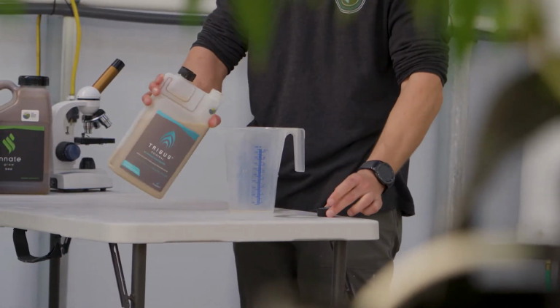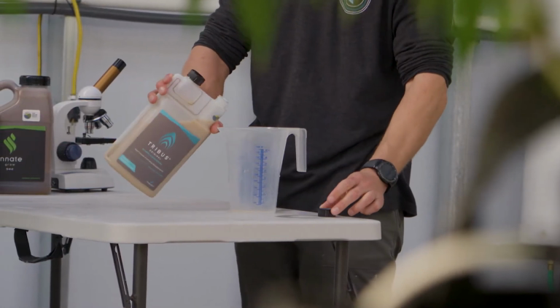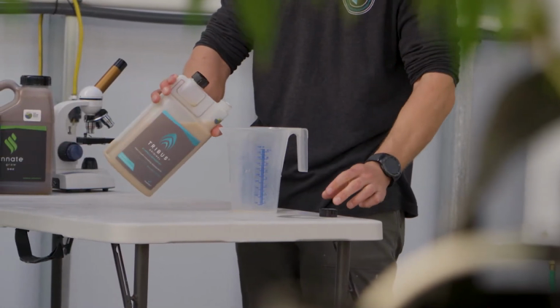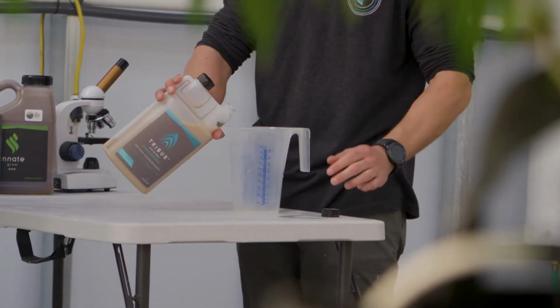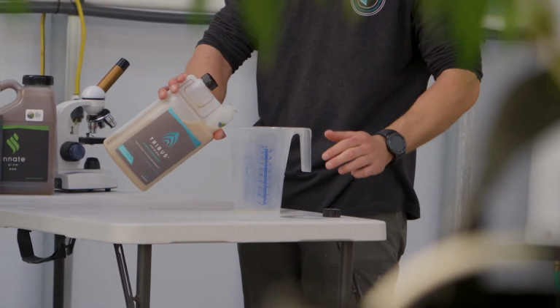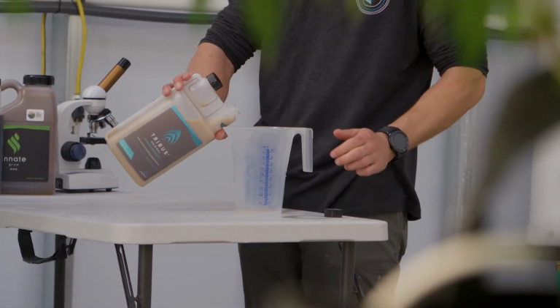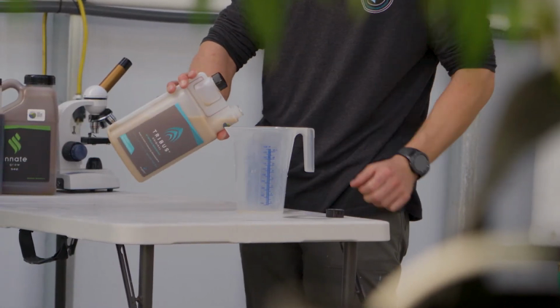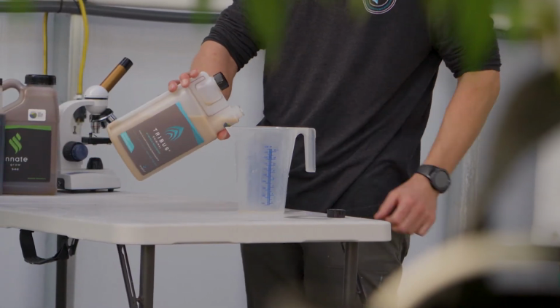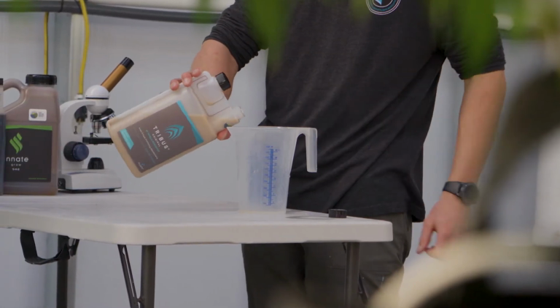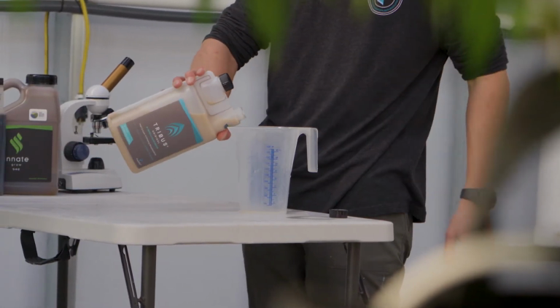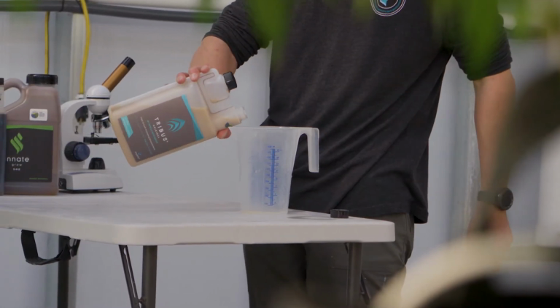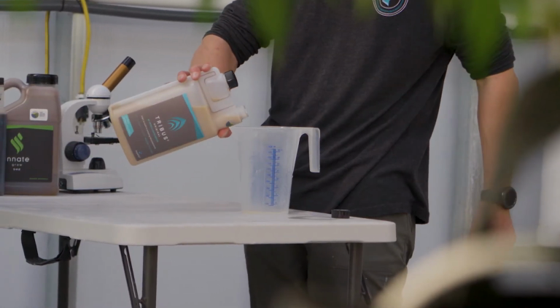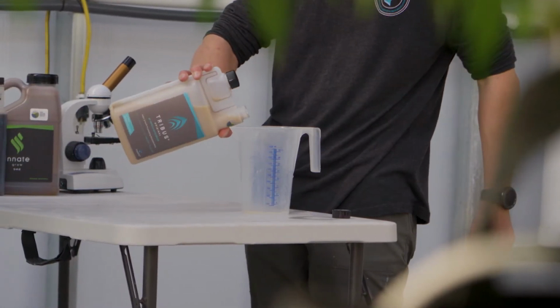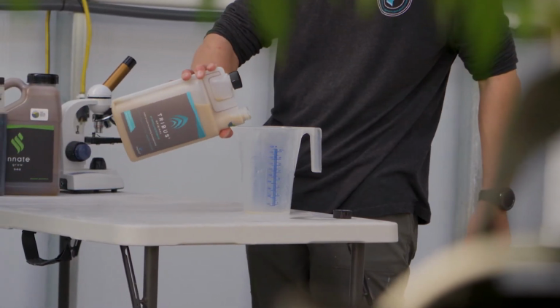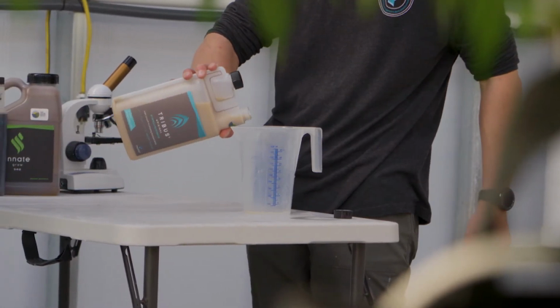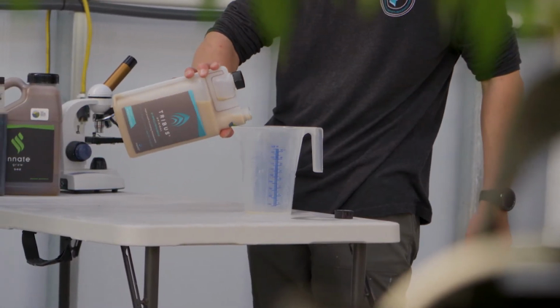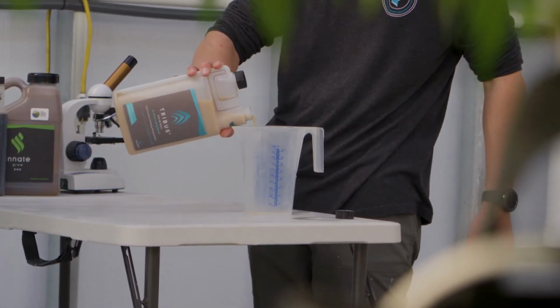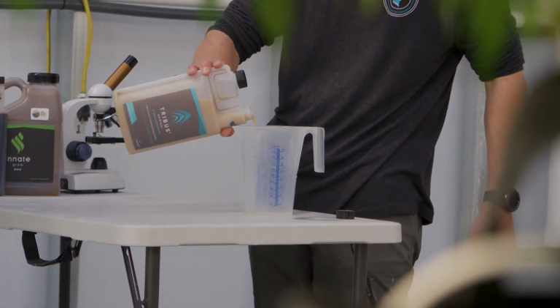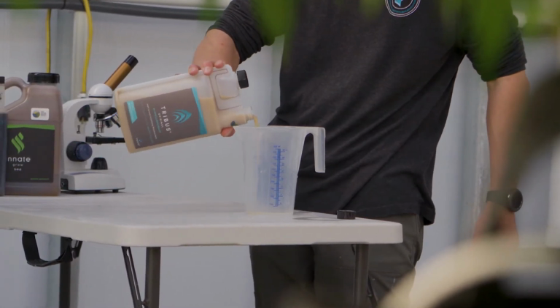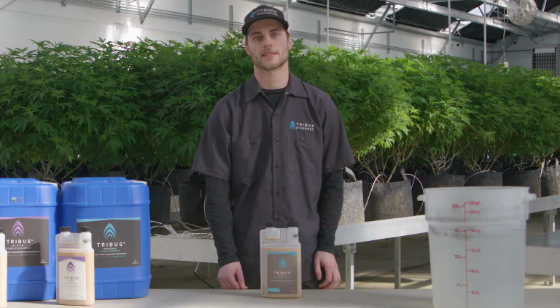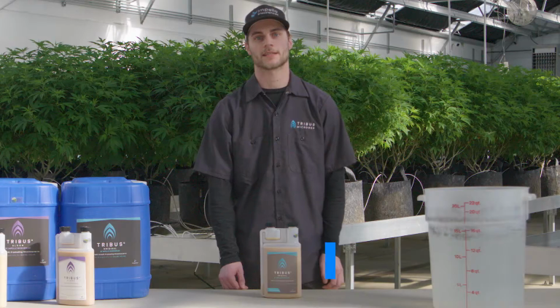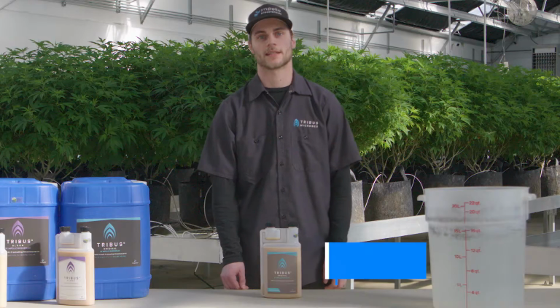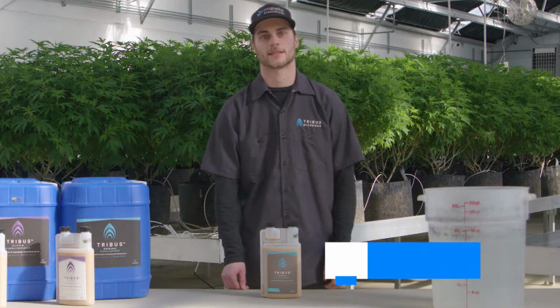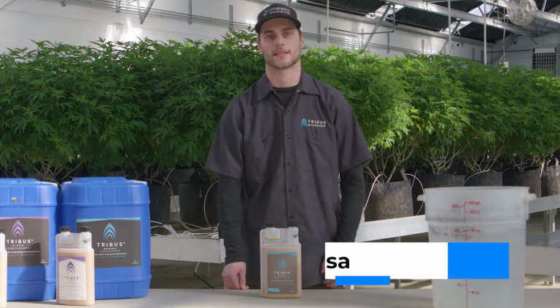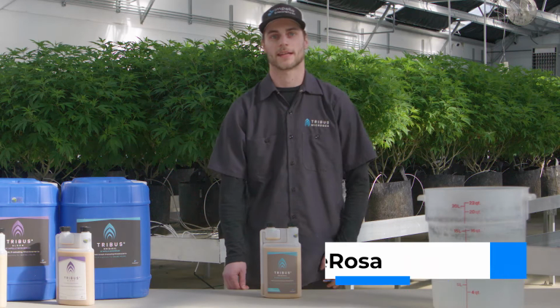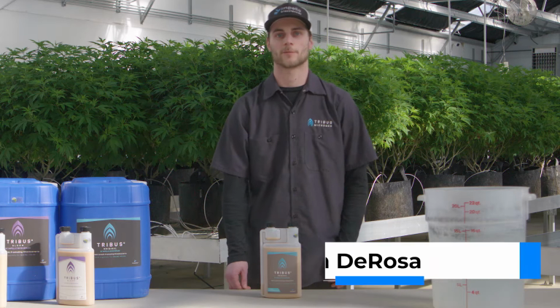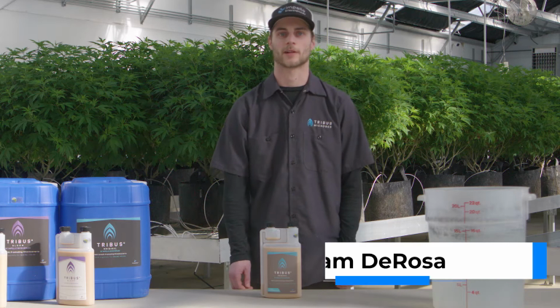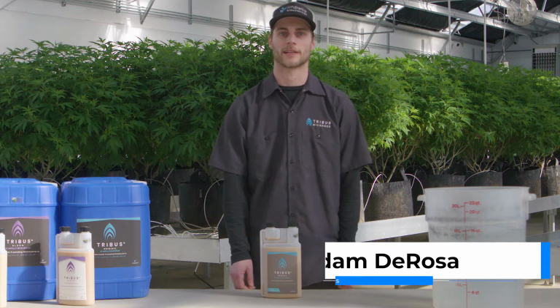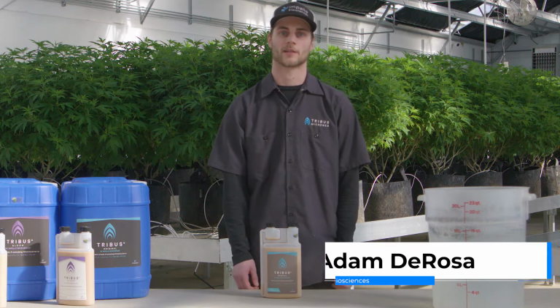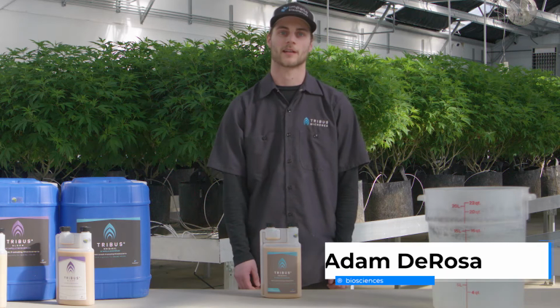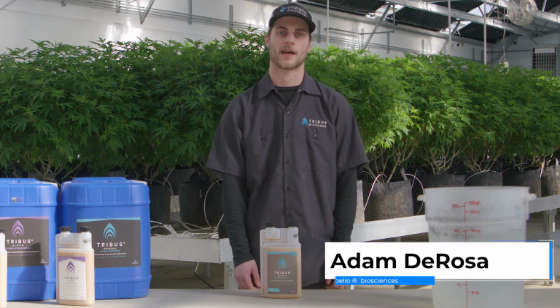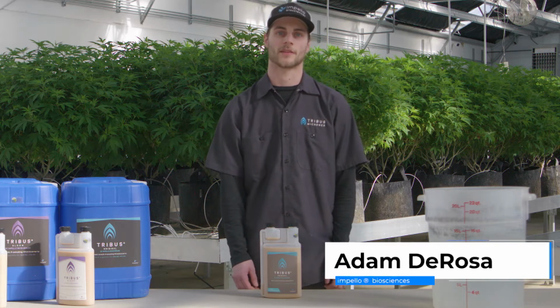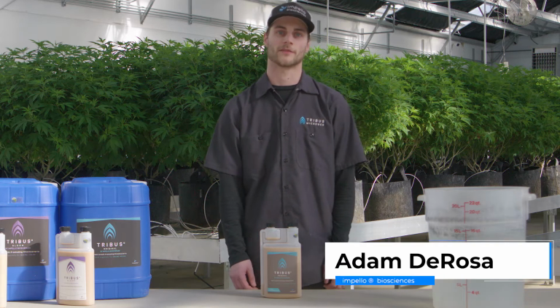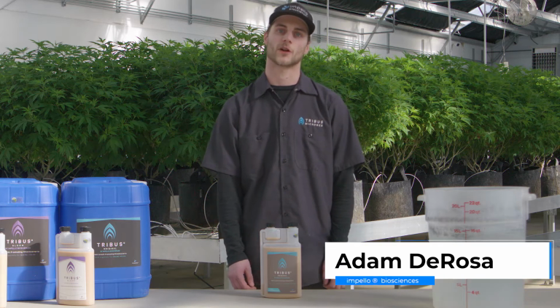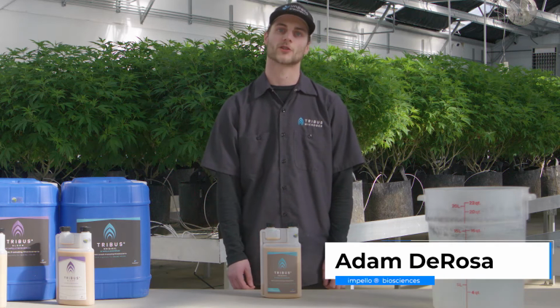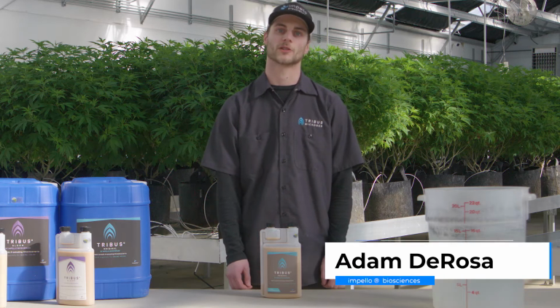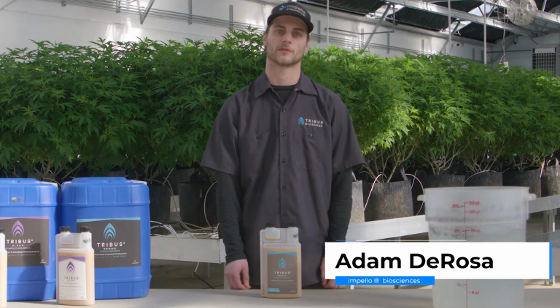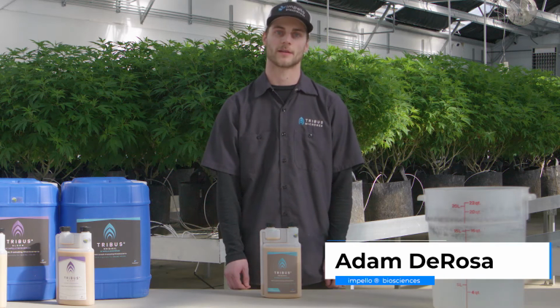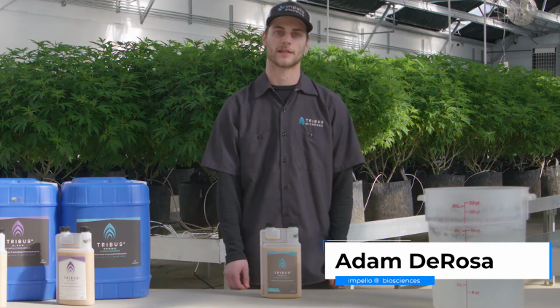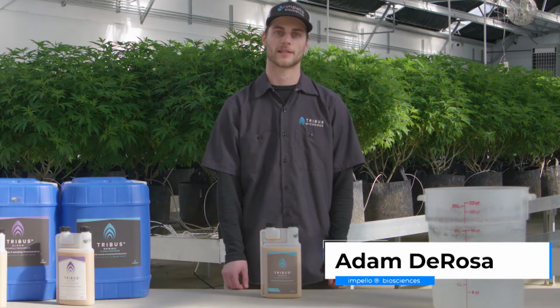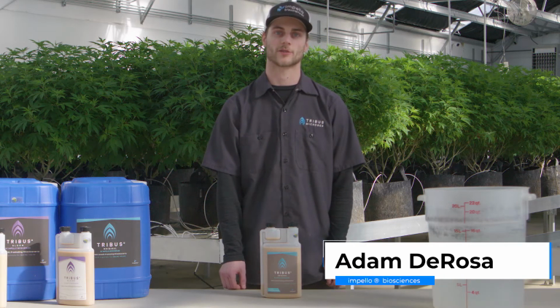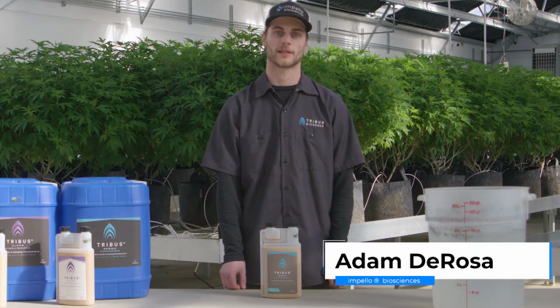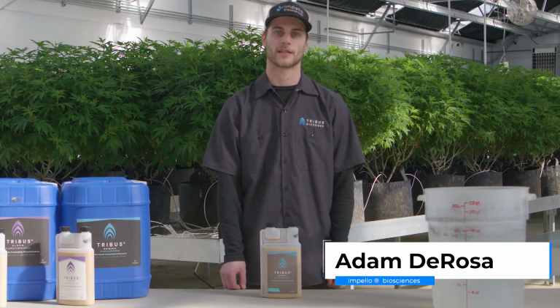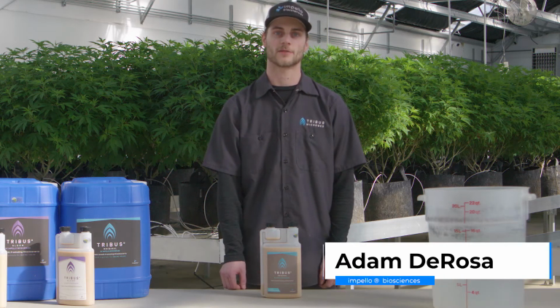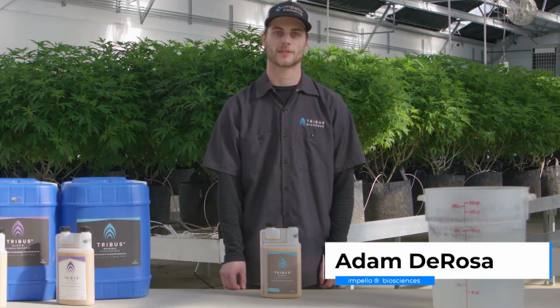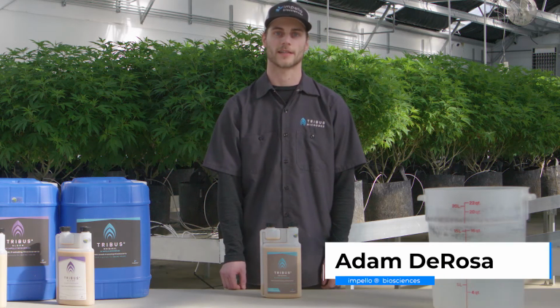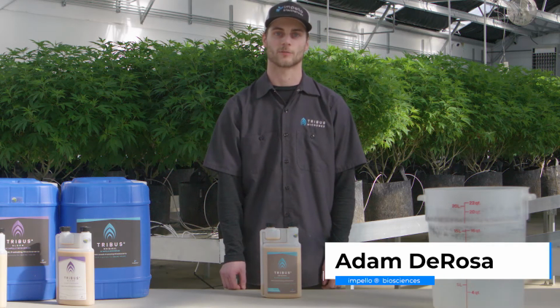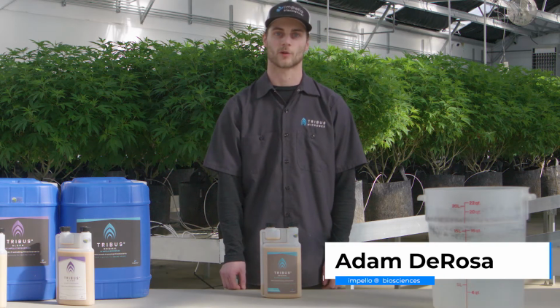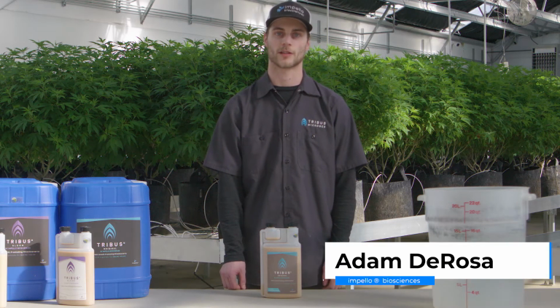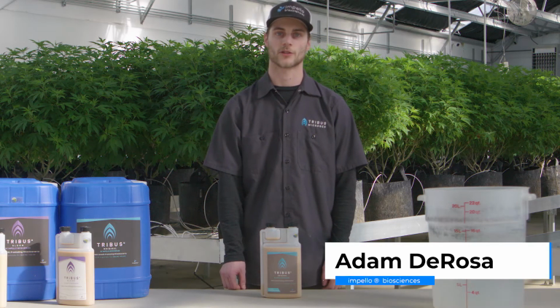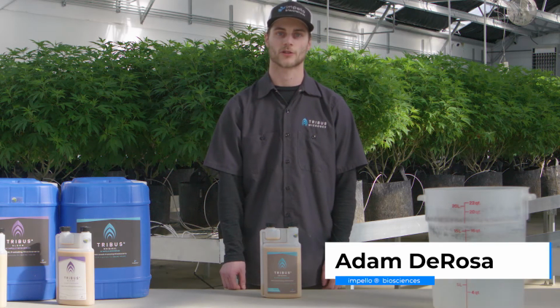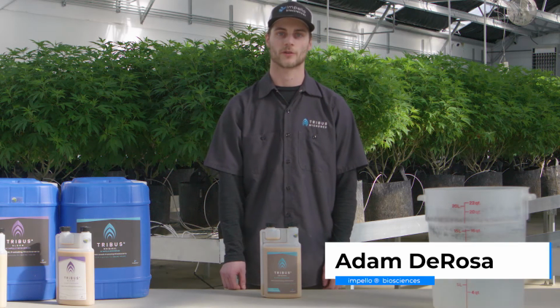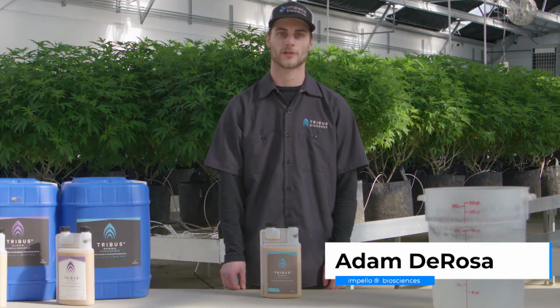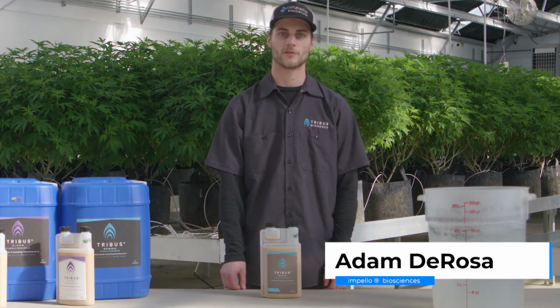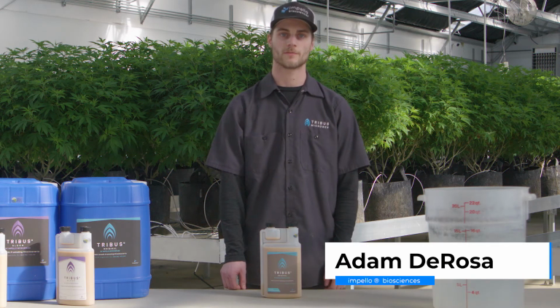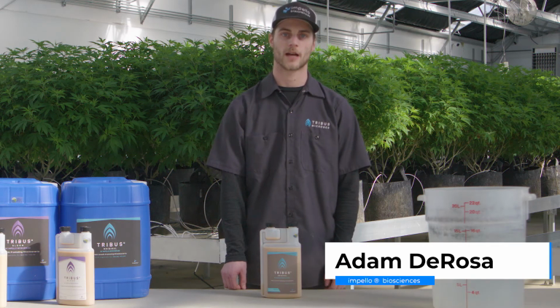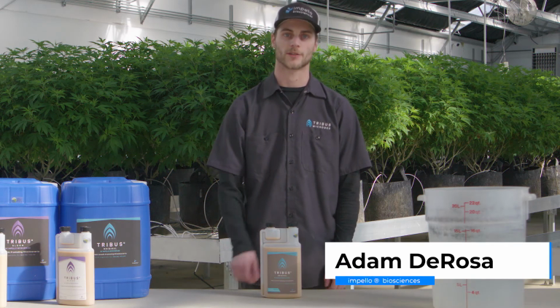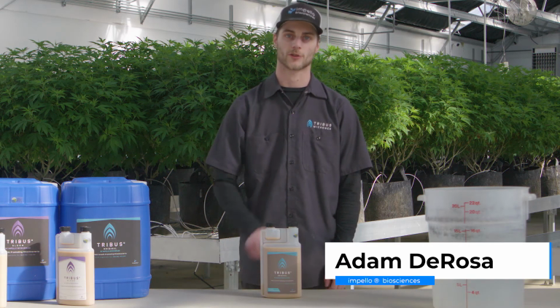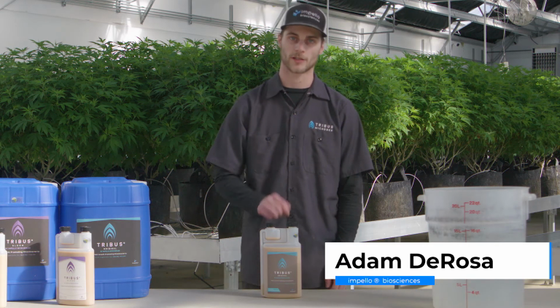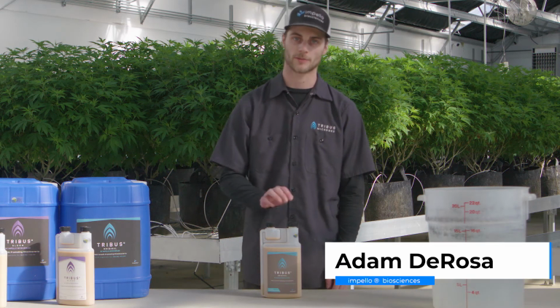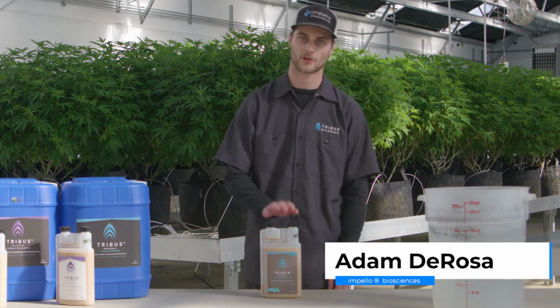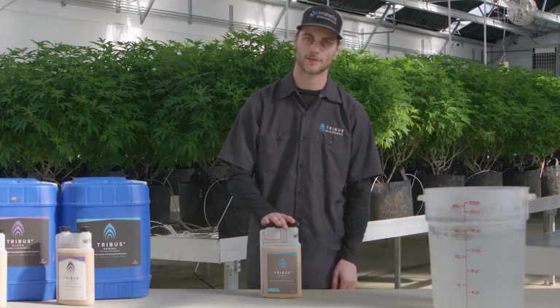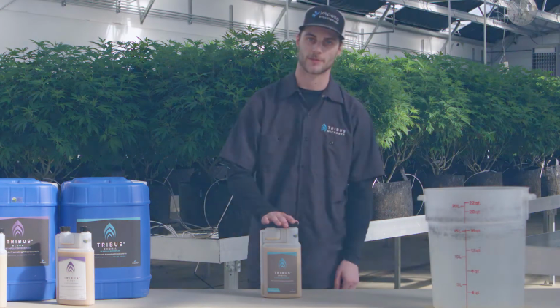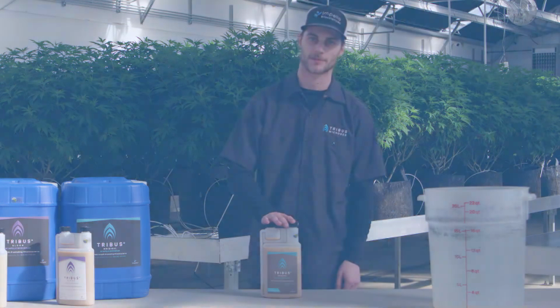Hey, I'm Adam with Impello Biosciences and today we're here at the Functional Remedies Greenhouse and we're going to show you how to treat with Tribus.